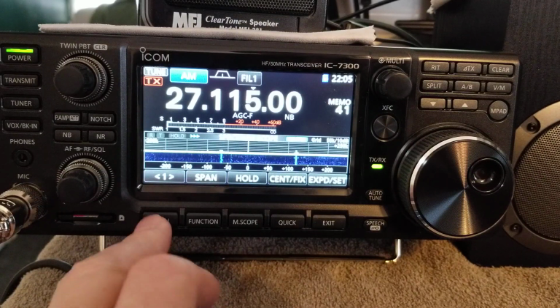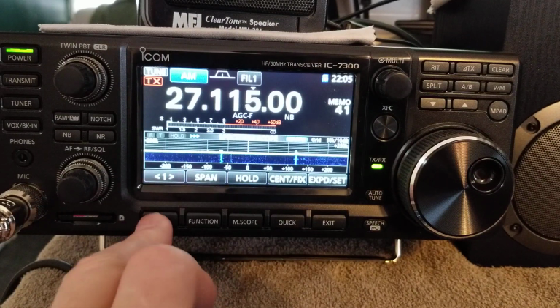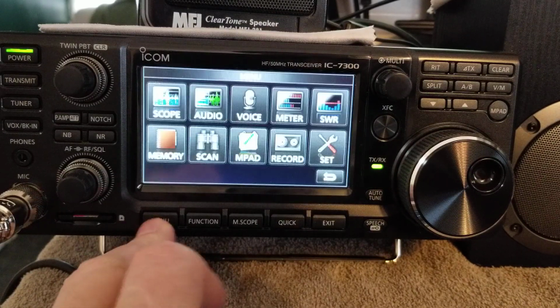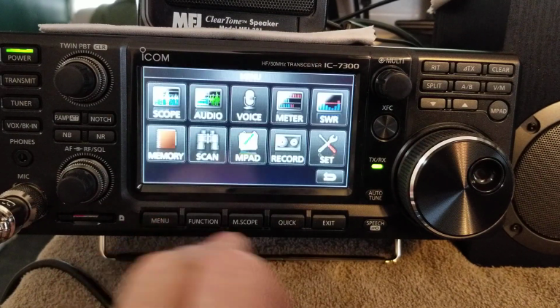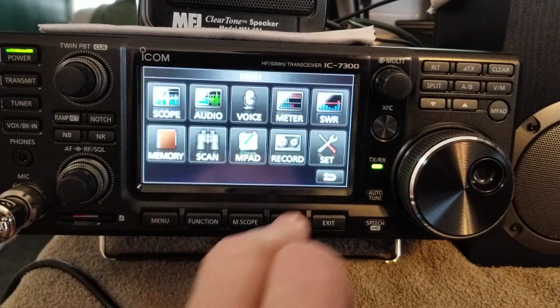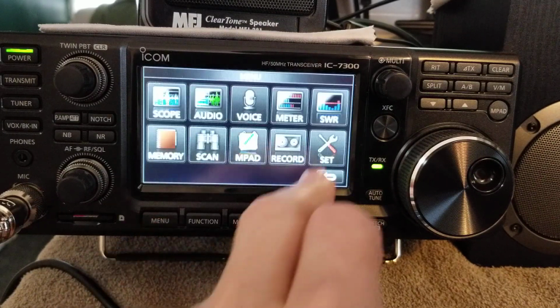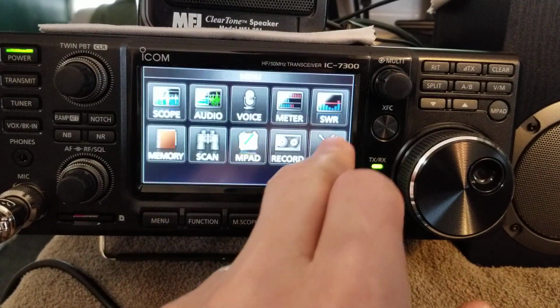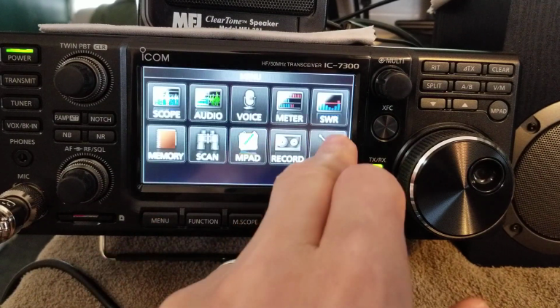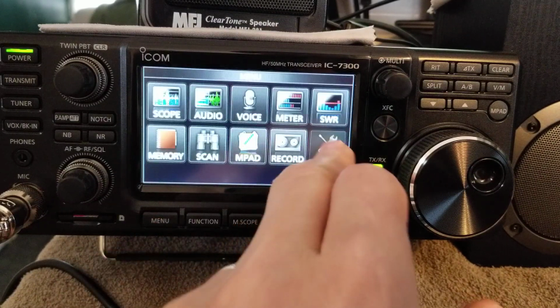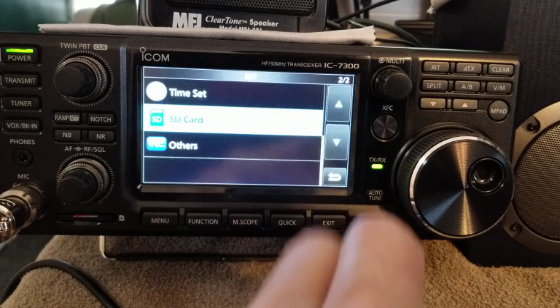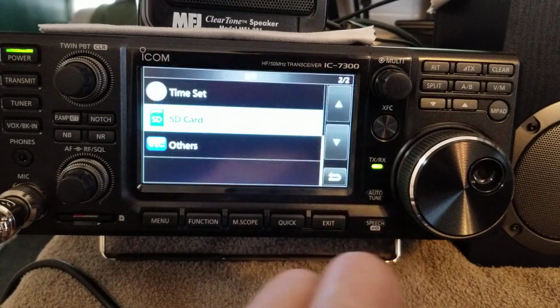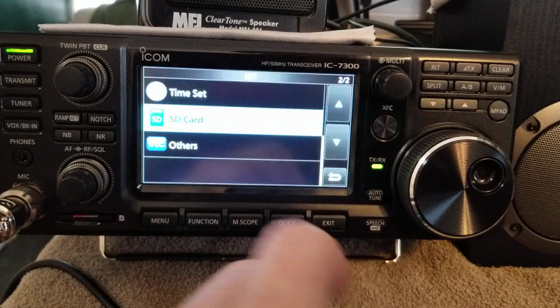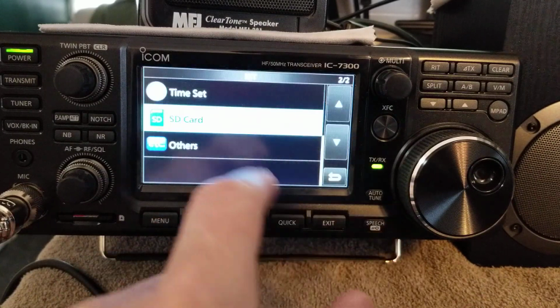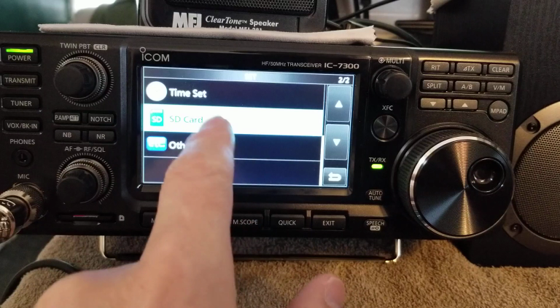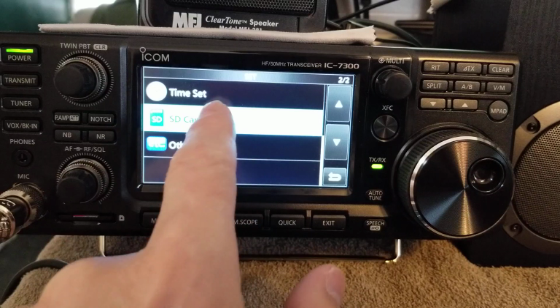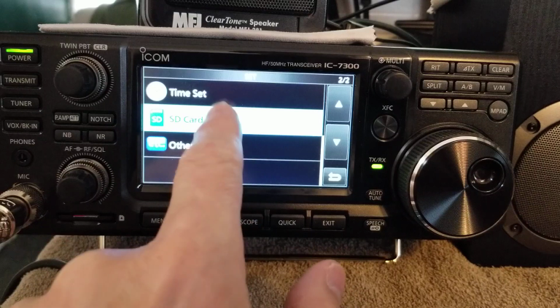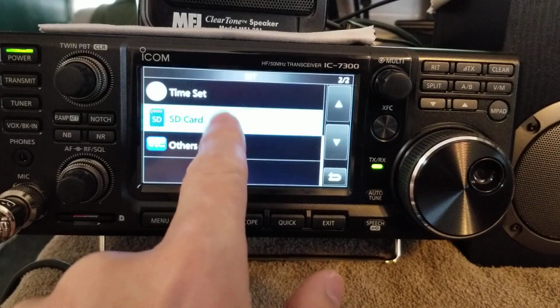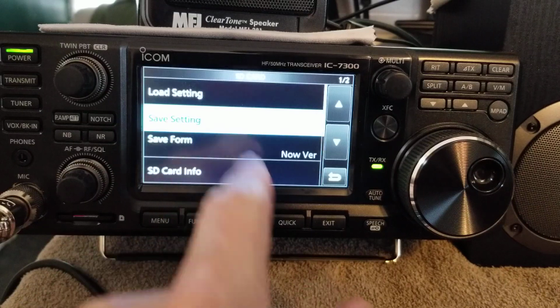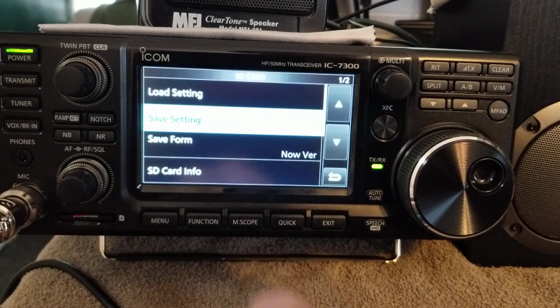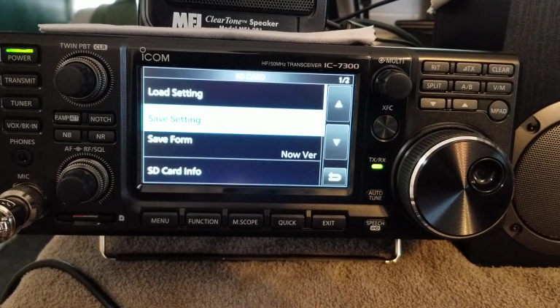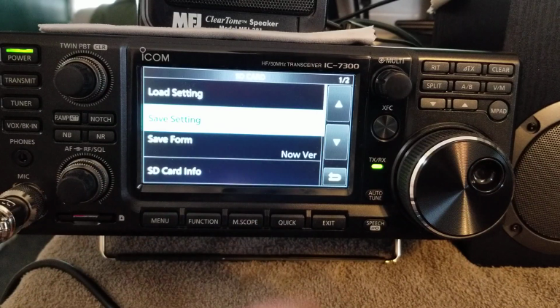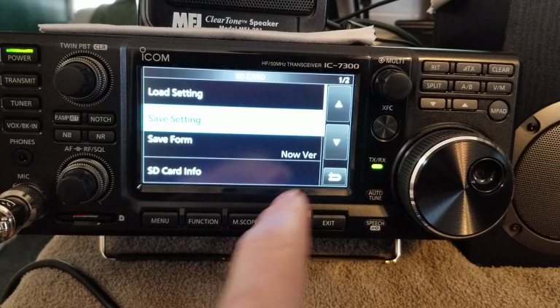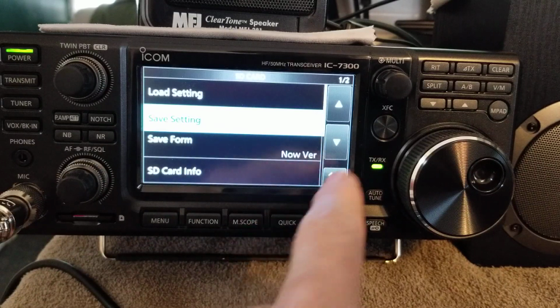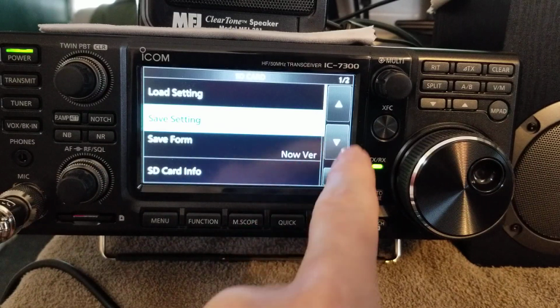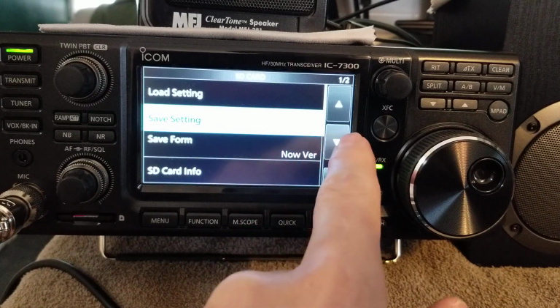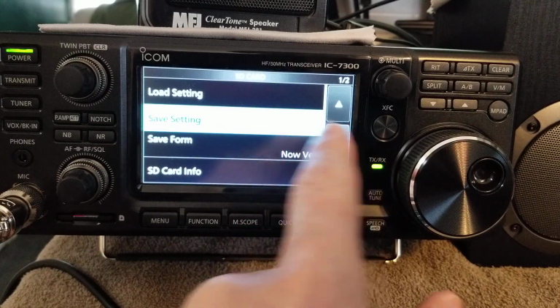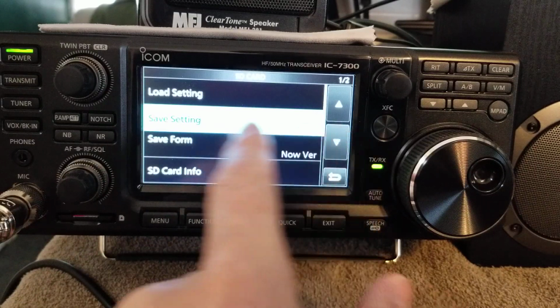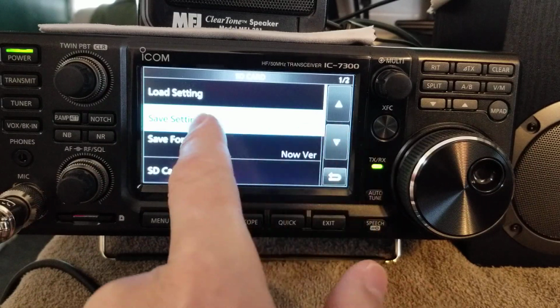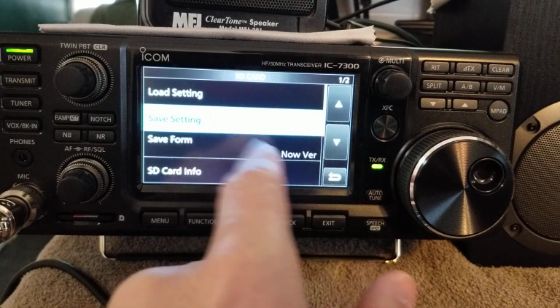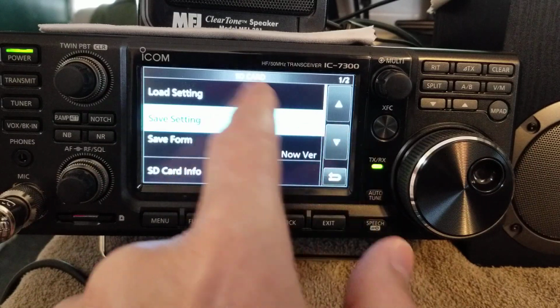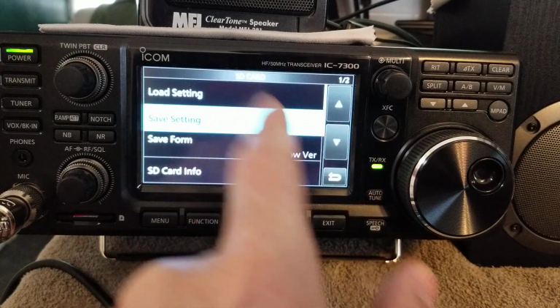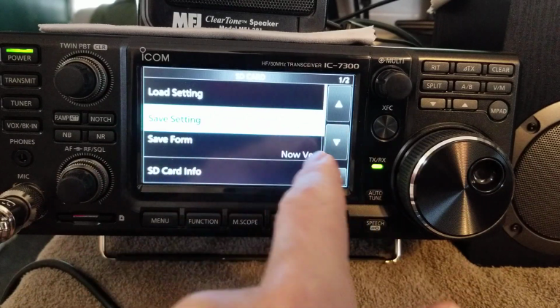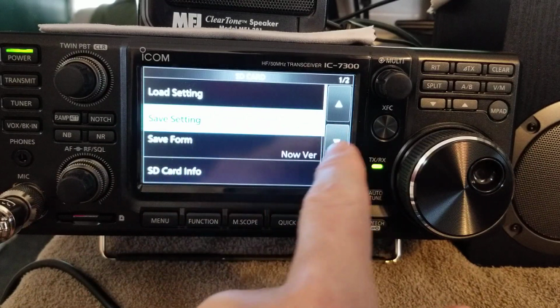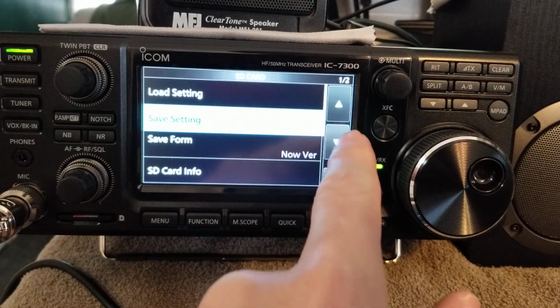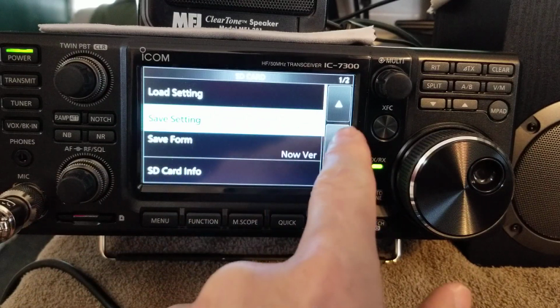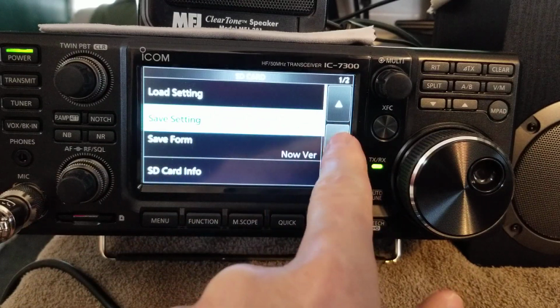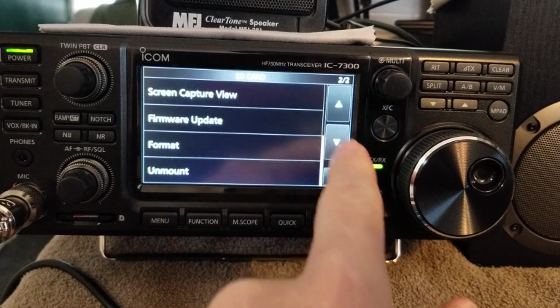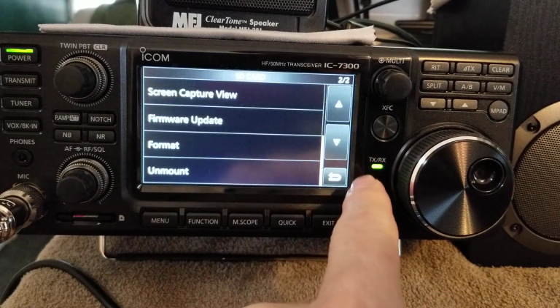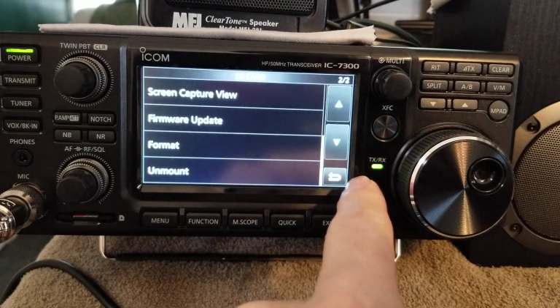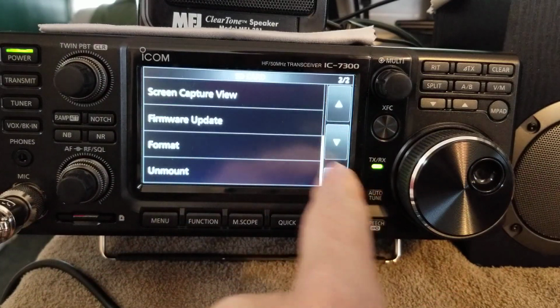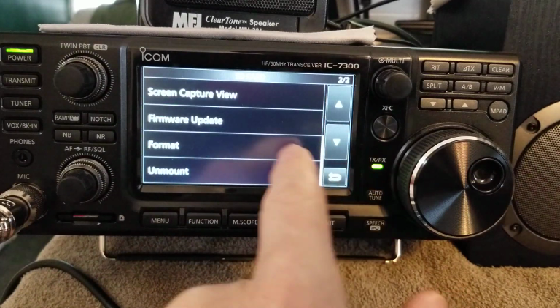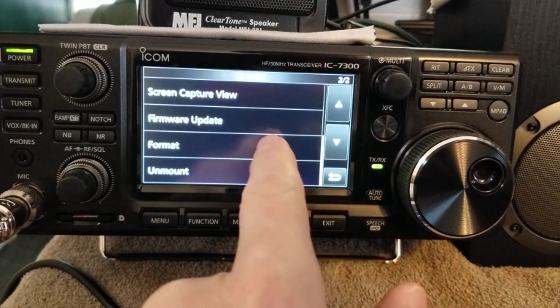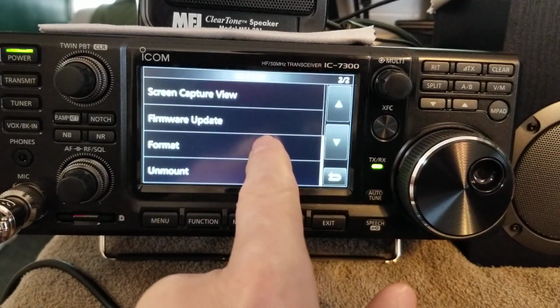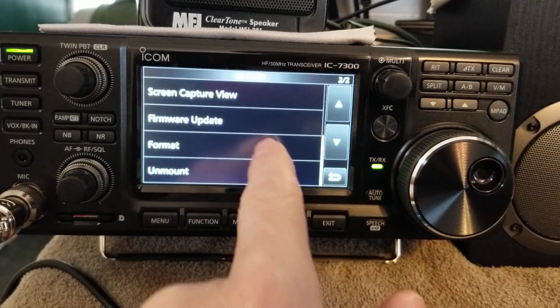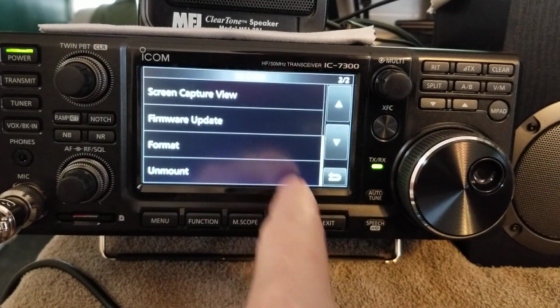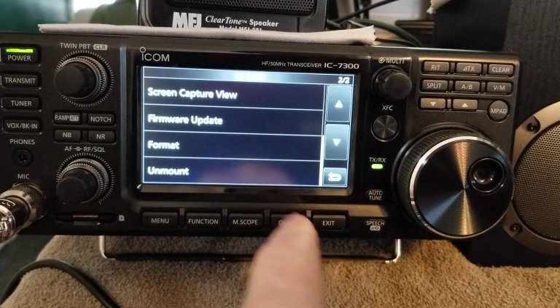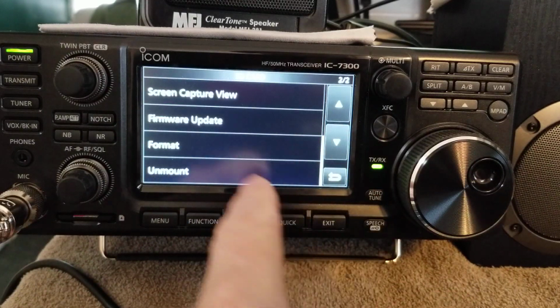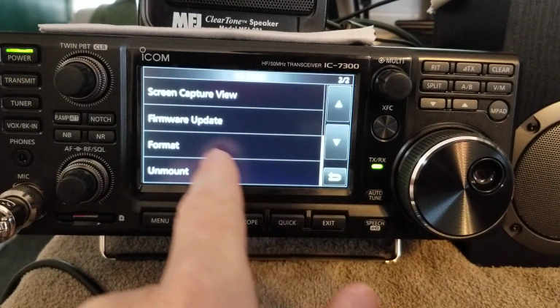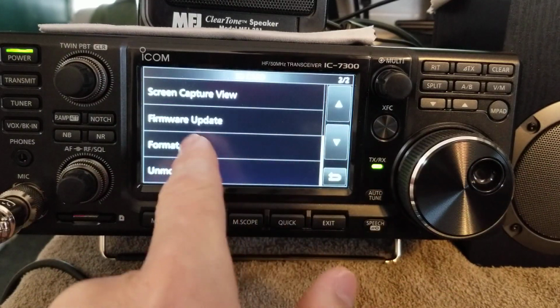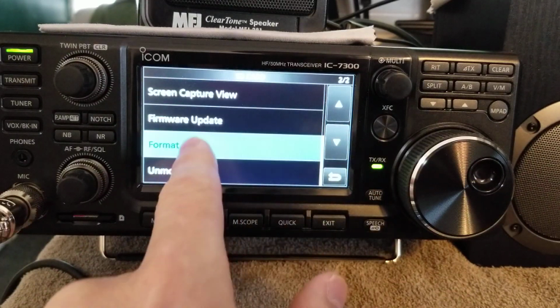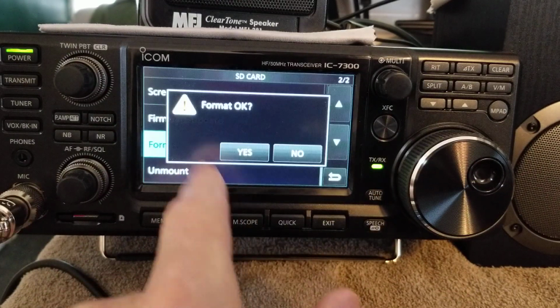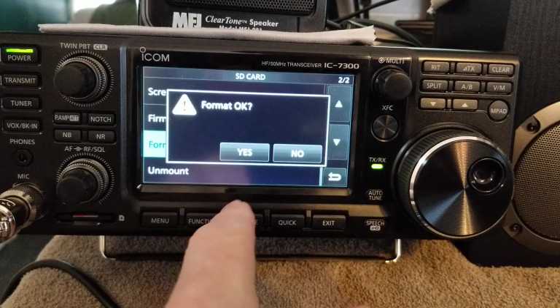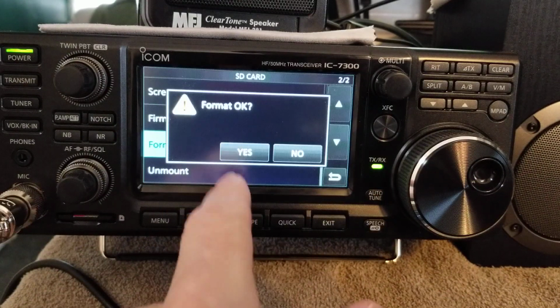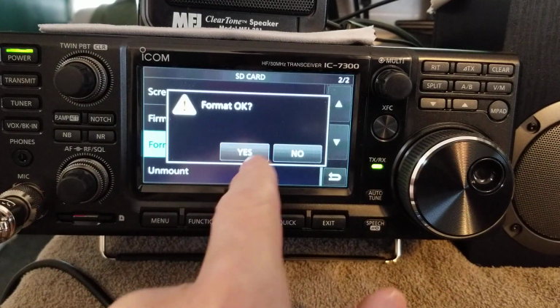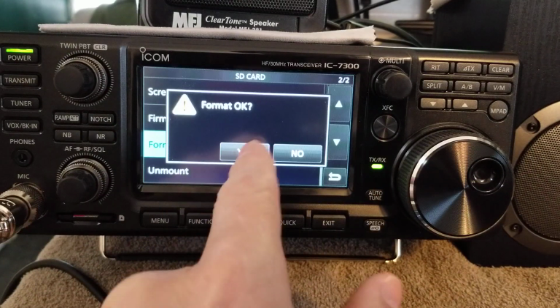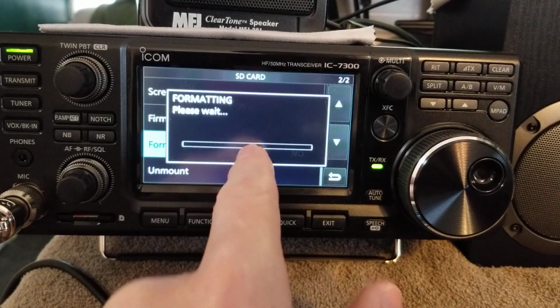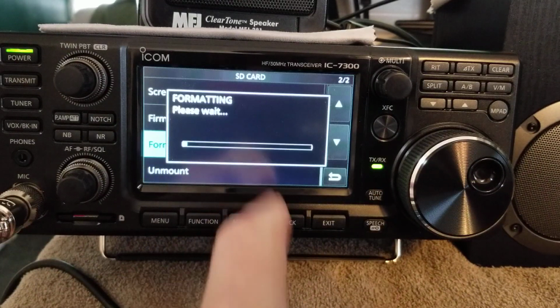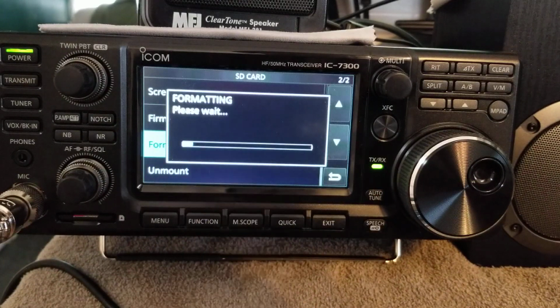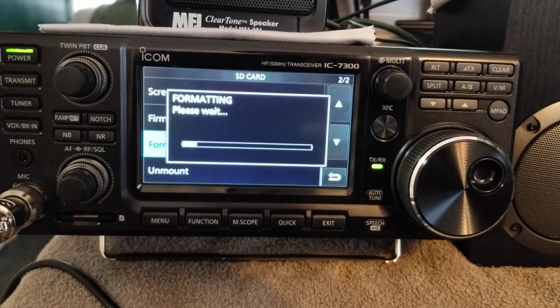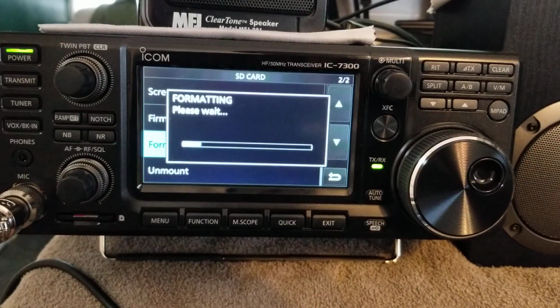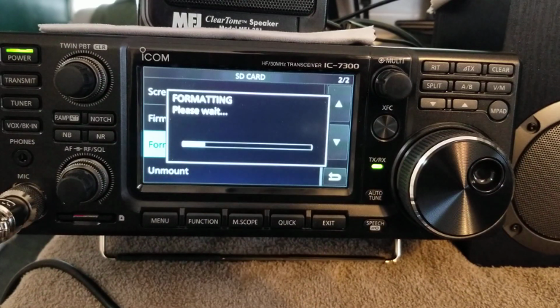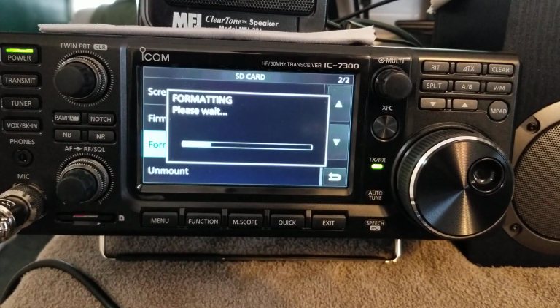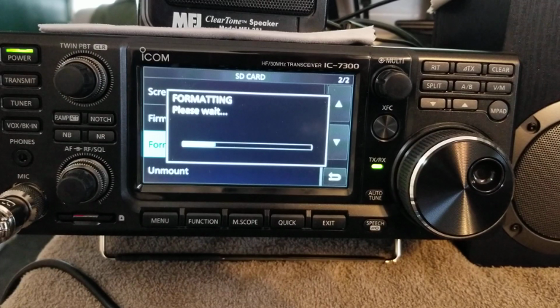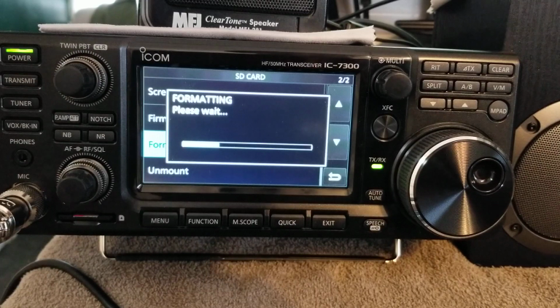Go to Menu, Set, SD card. The first thing you want to do is go down to Format it and let it format.